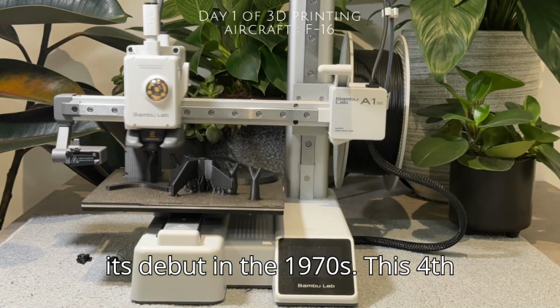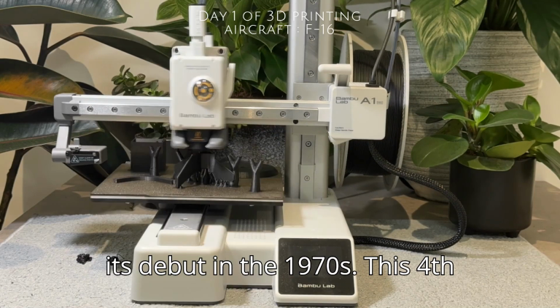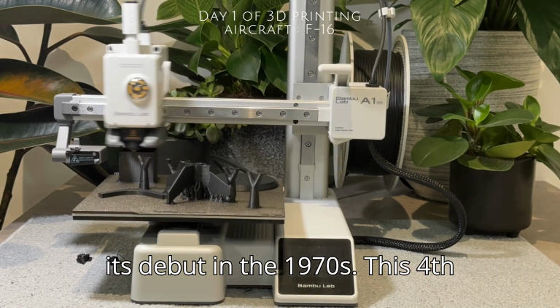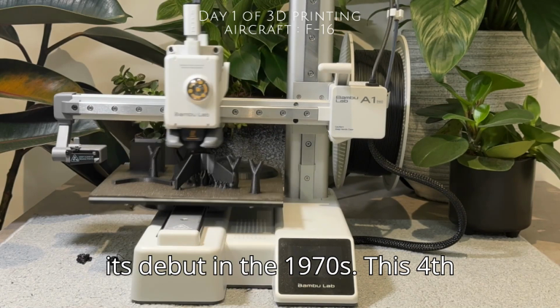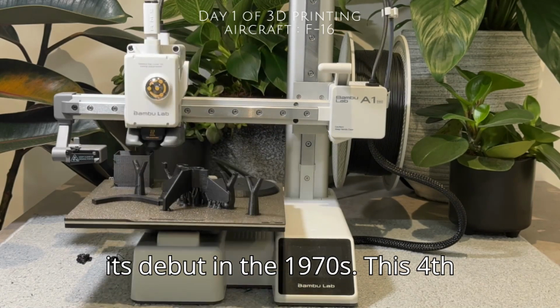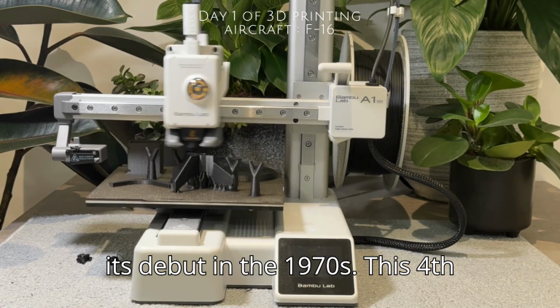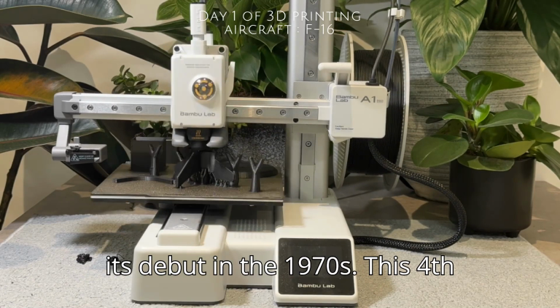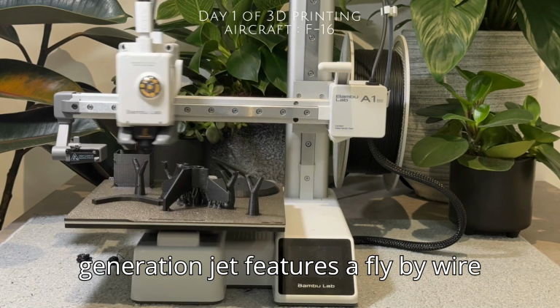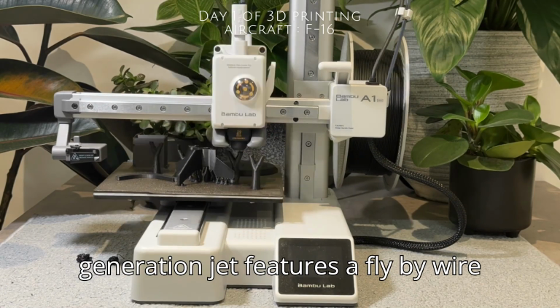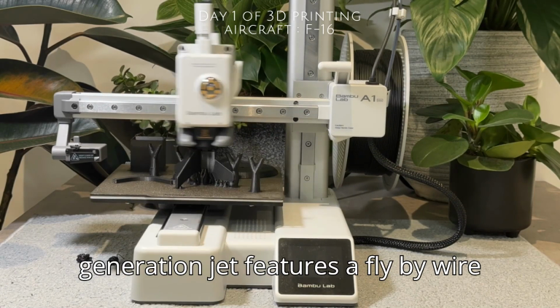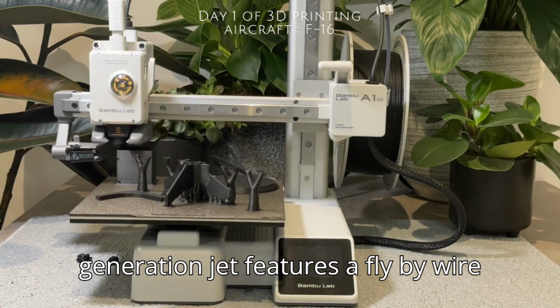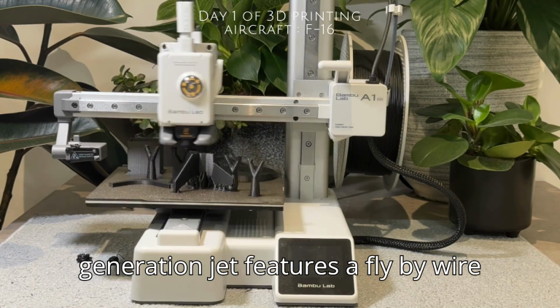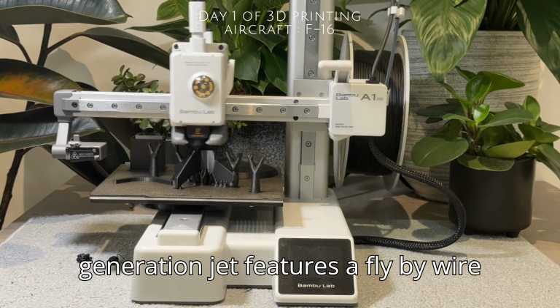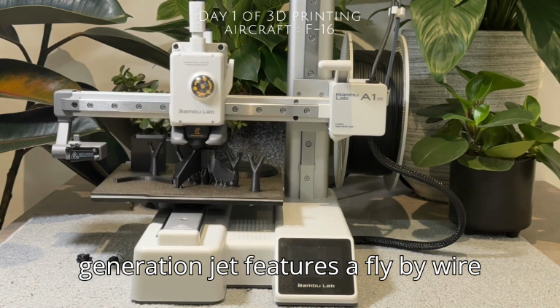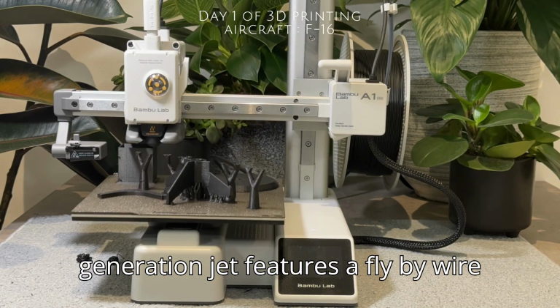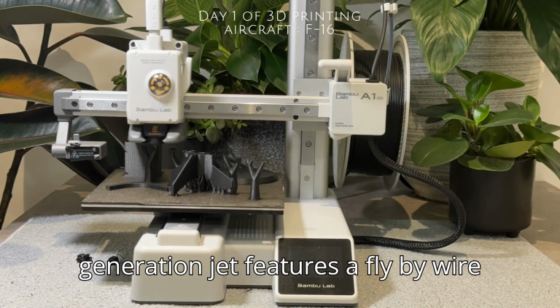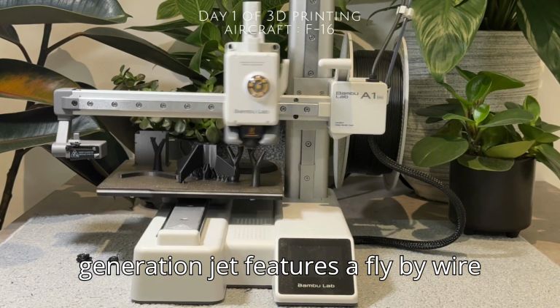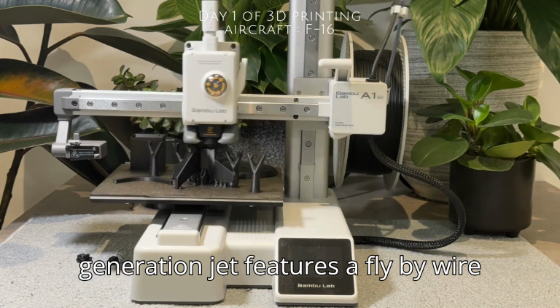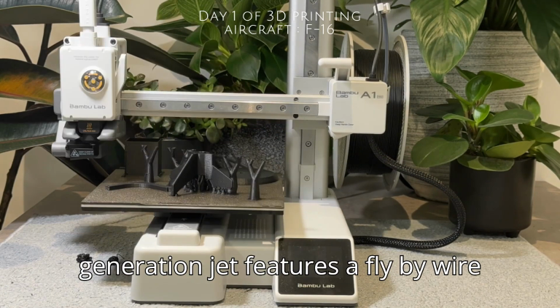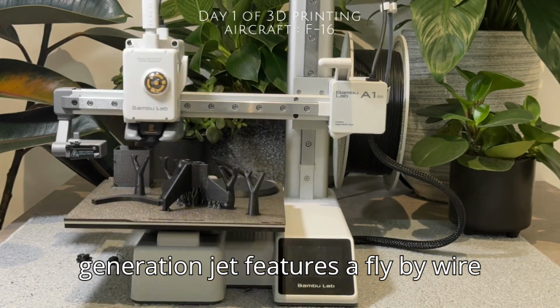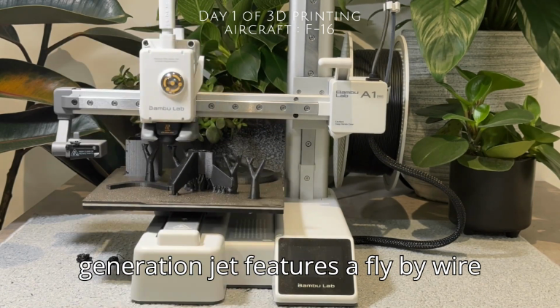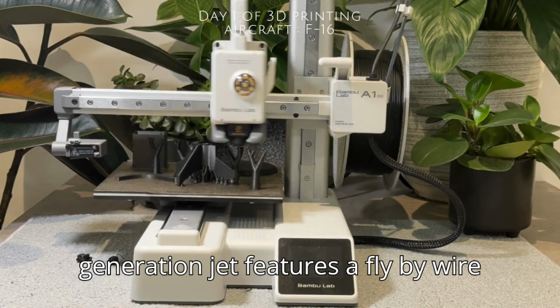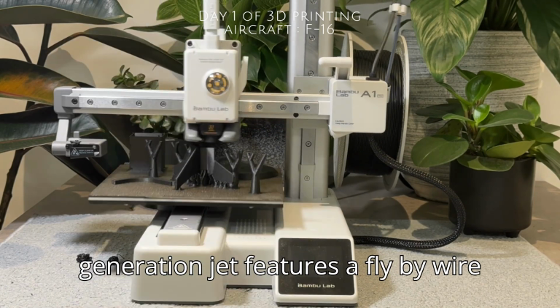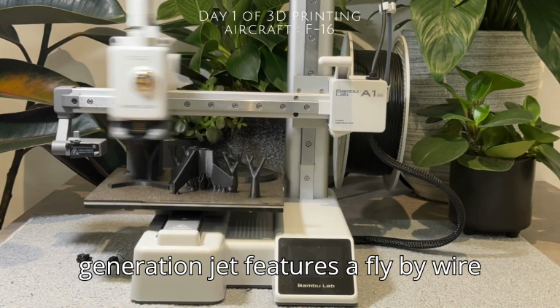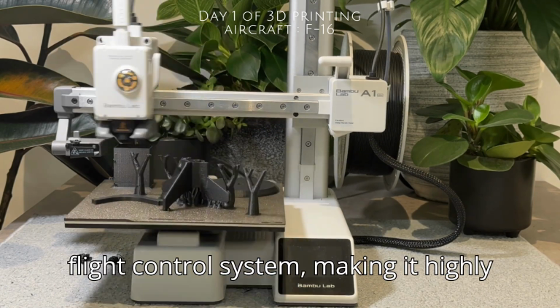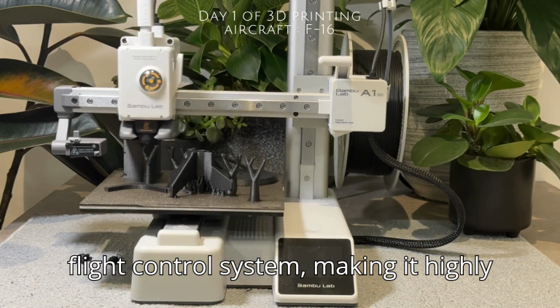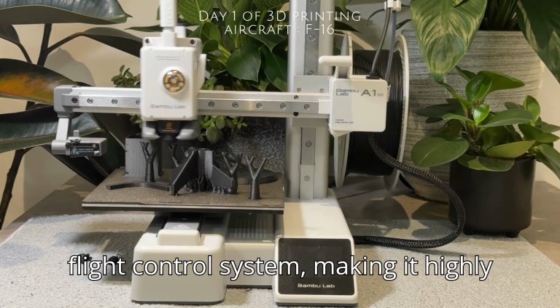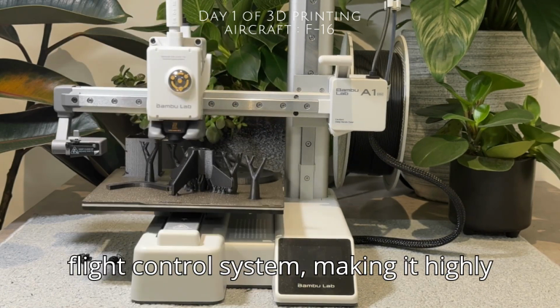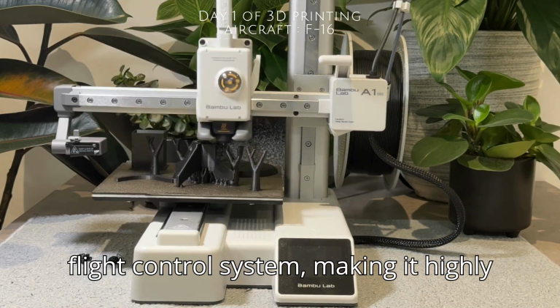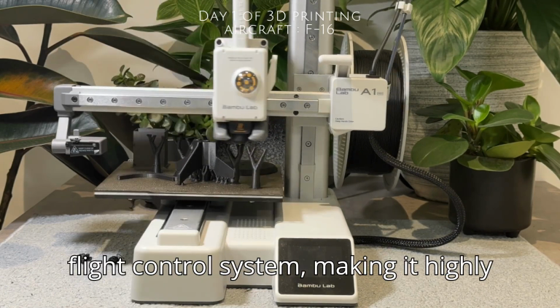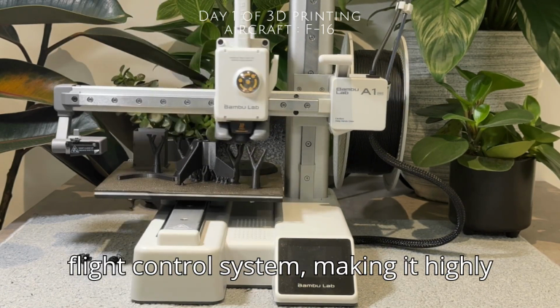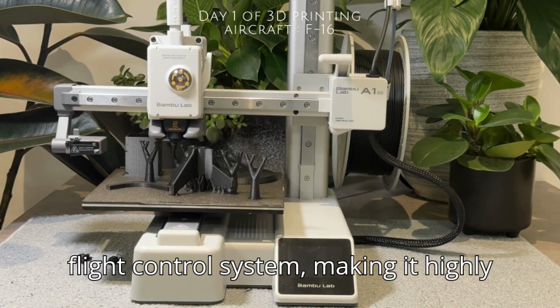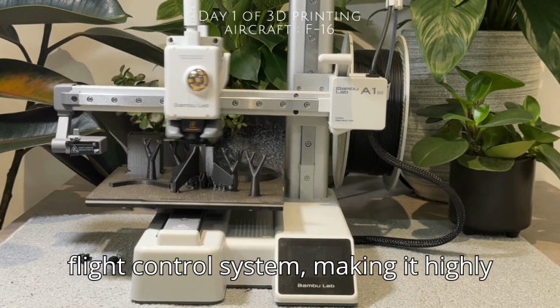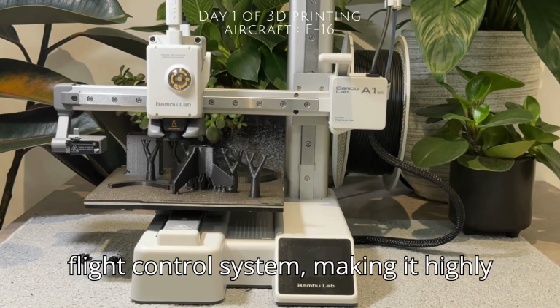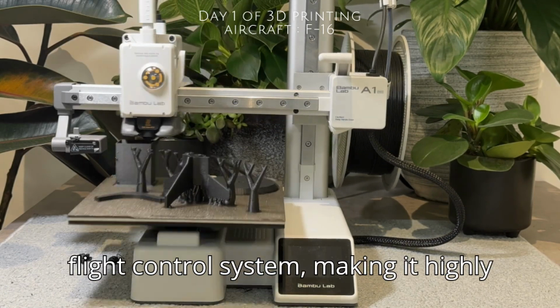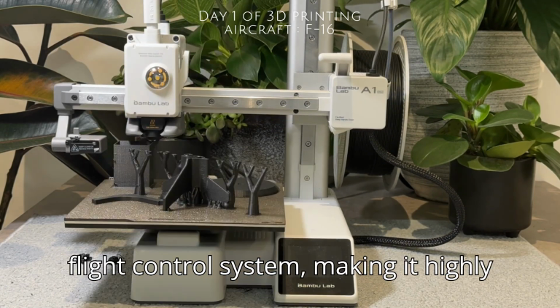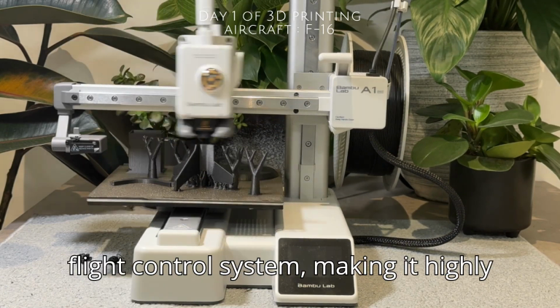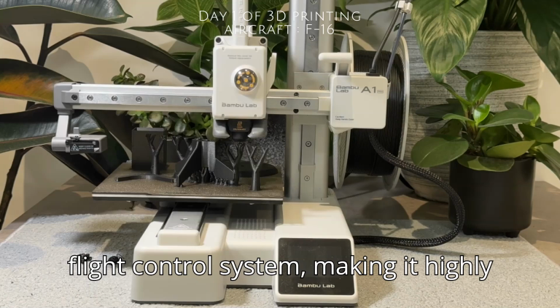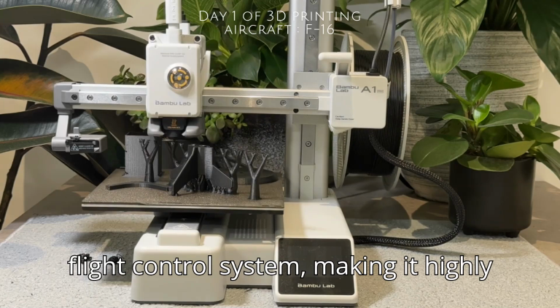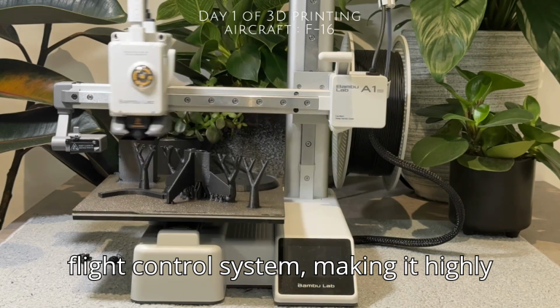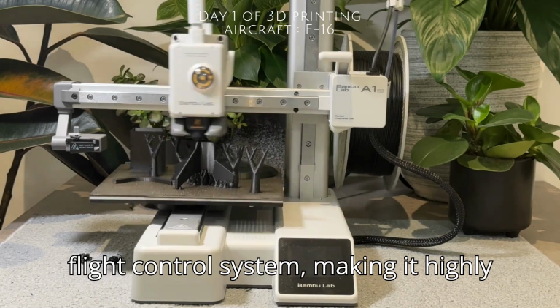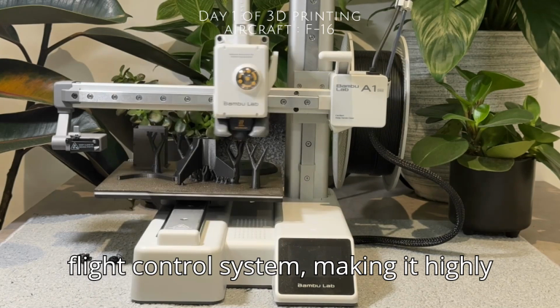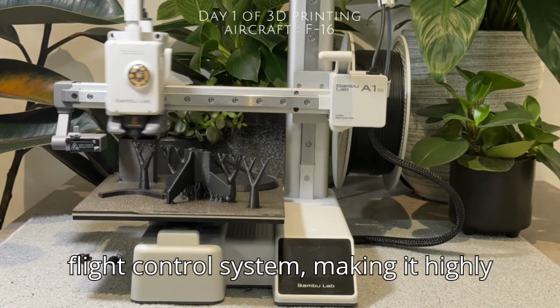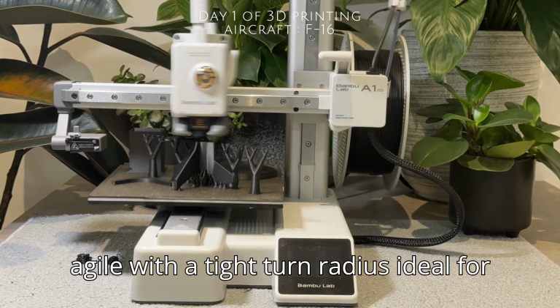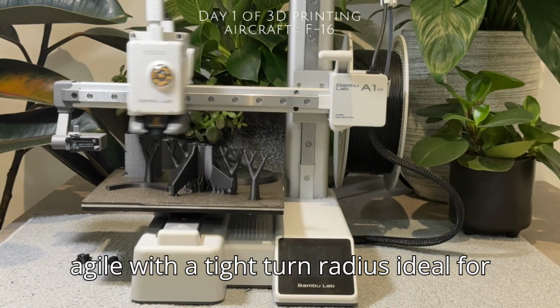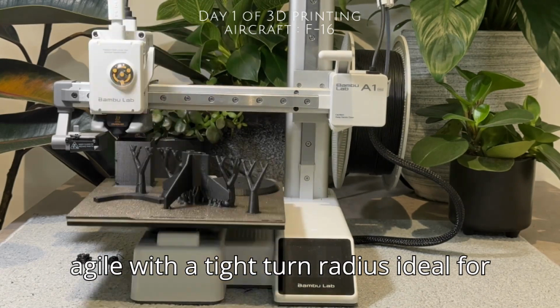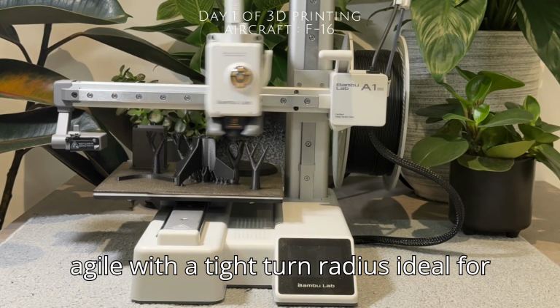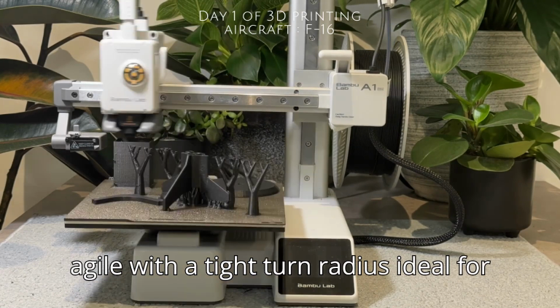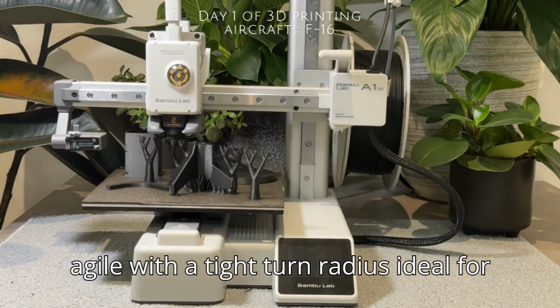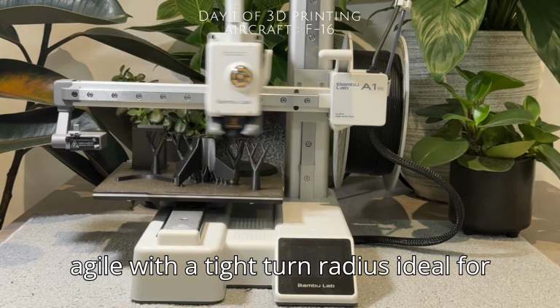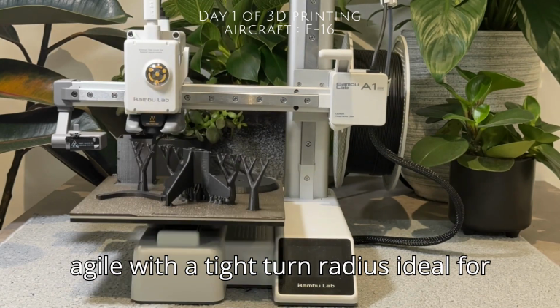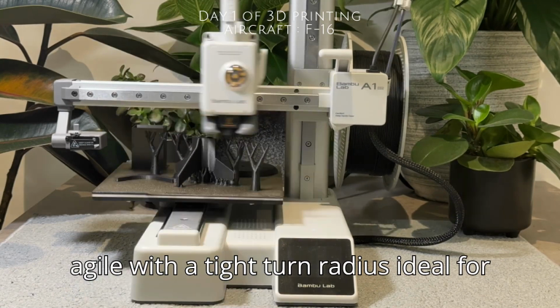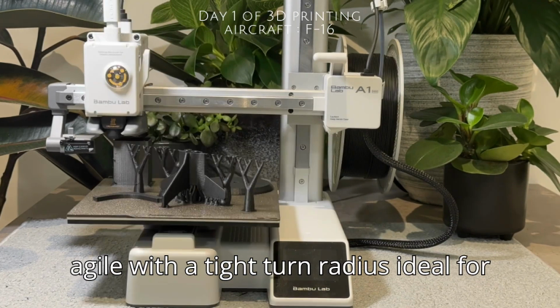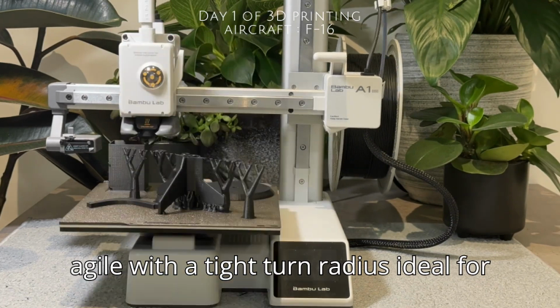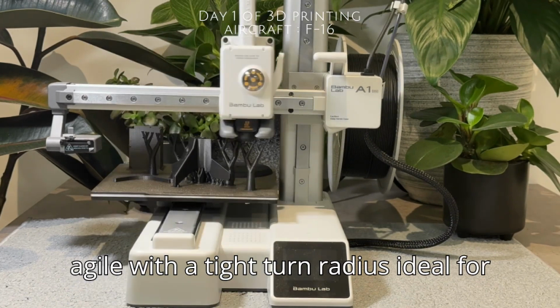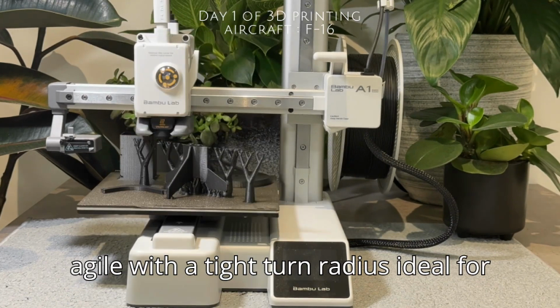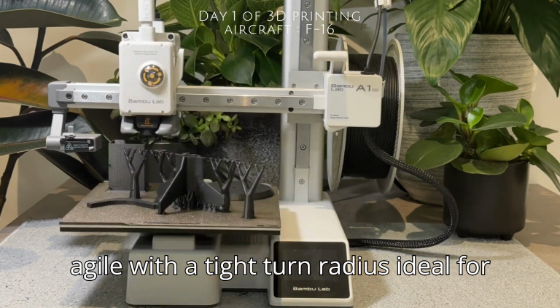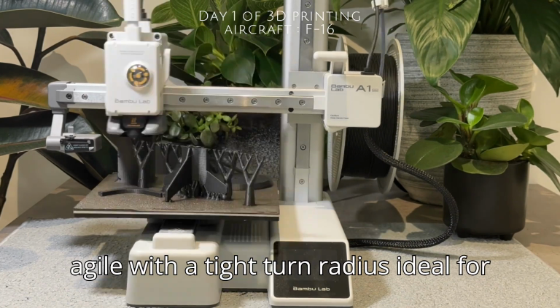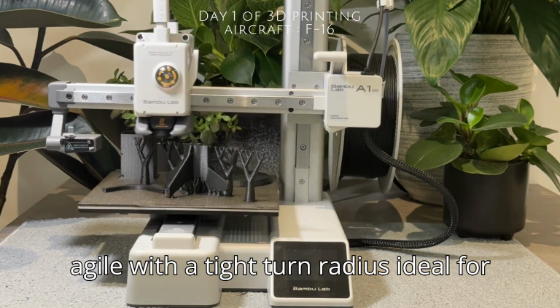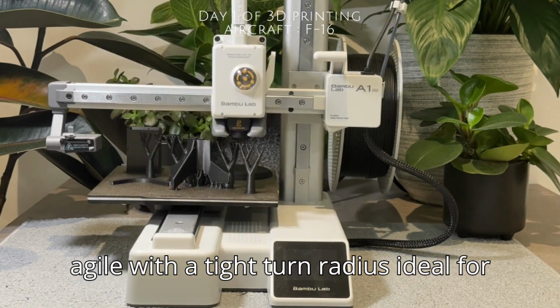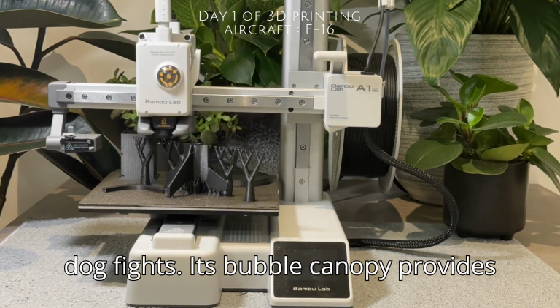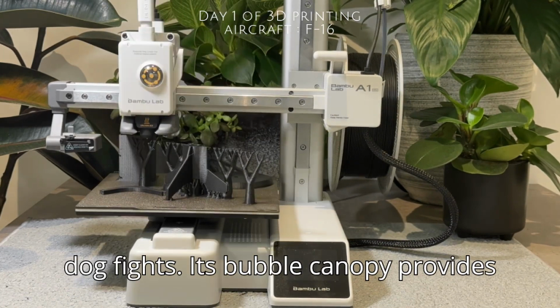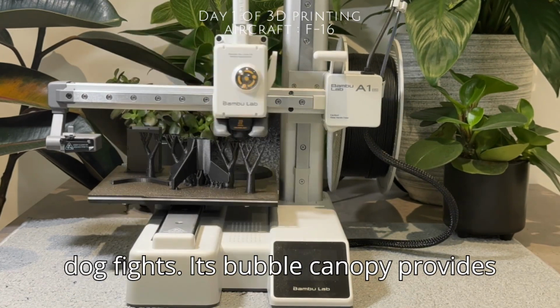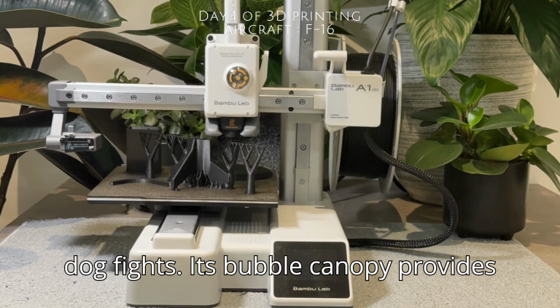This fourth-generation jet features a fly-by-wire flight control system, making it highly agile with a tight-turn radius, ideal for dogfights.